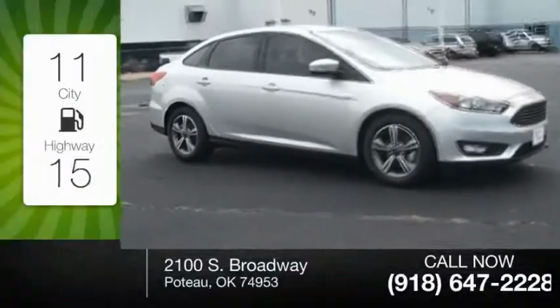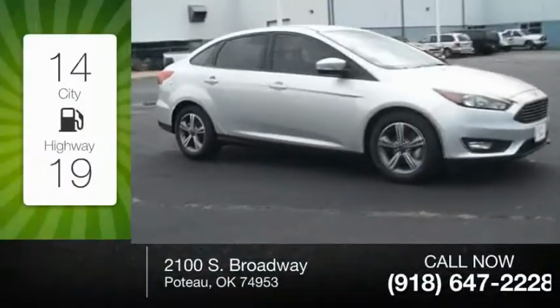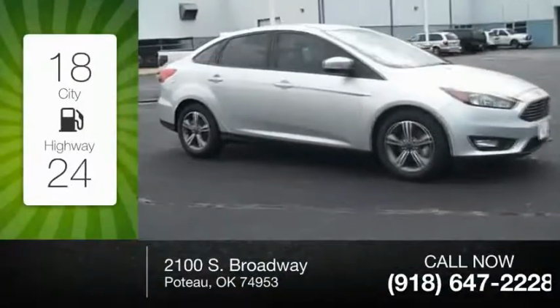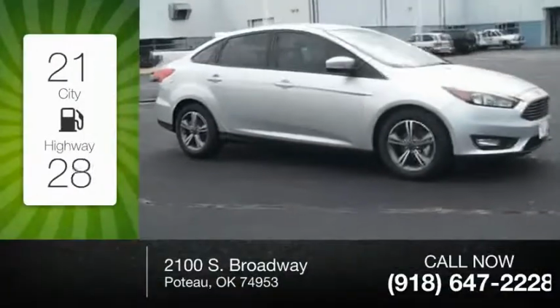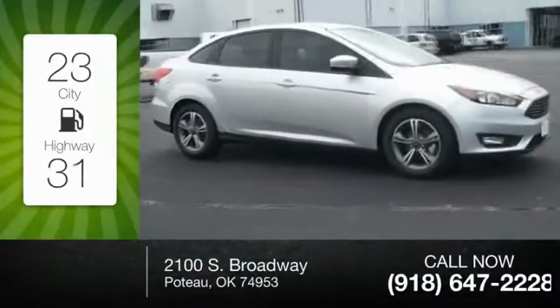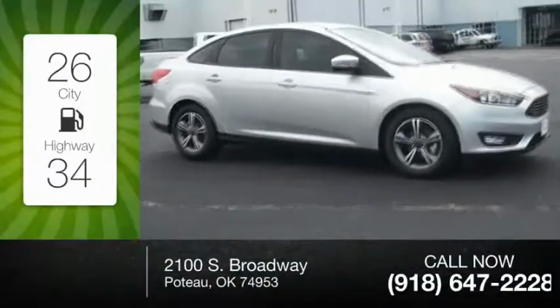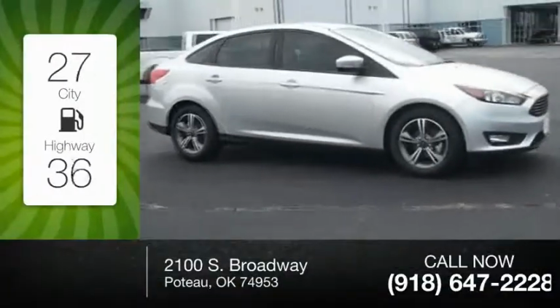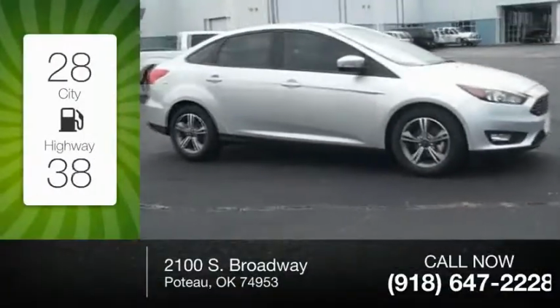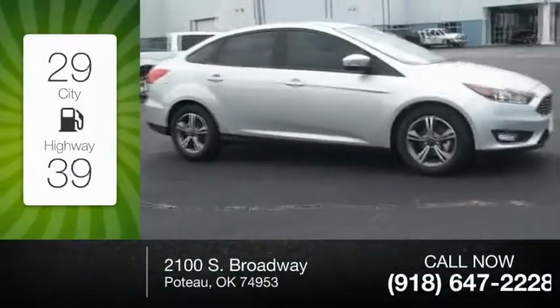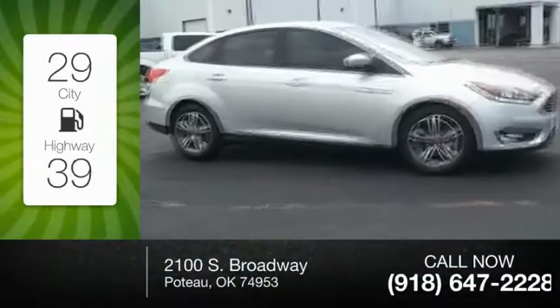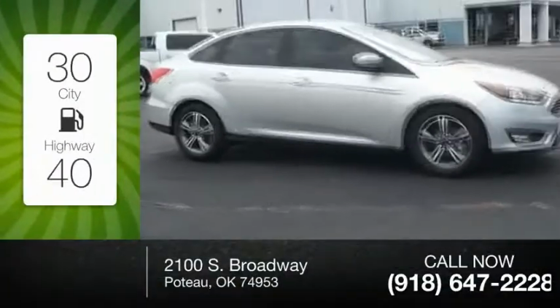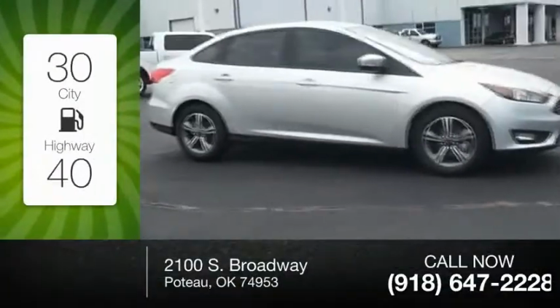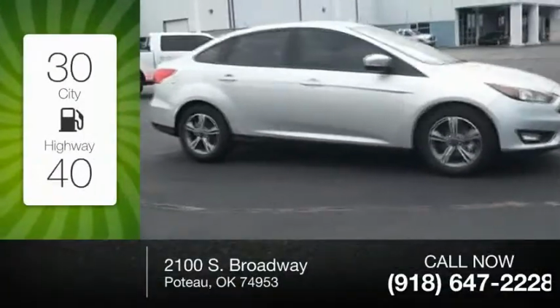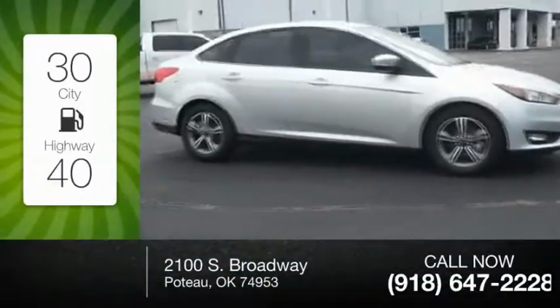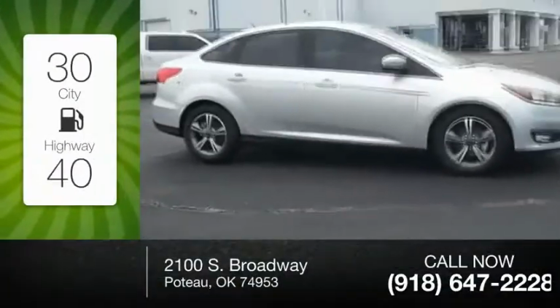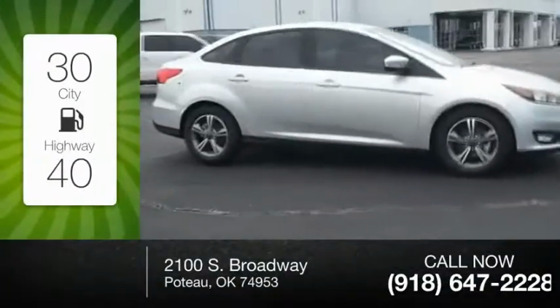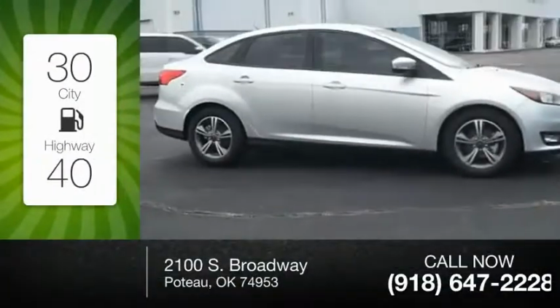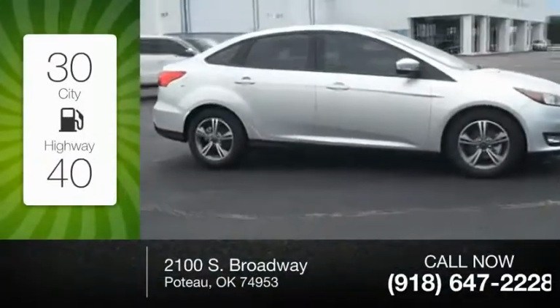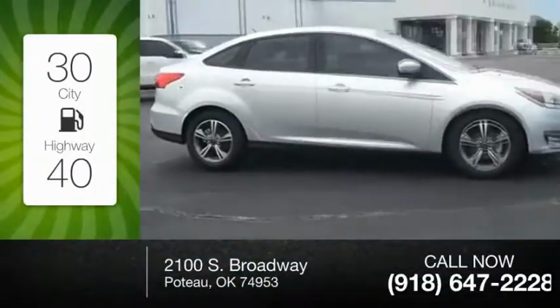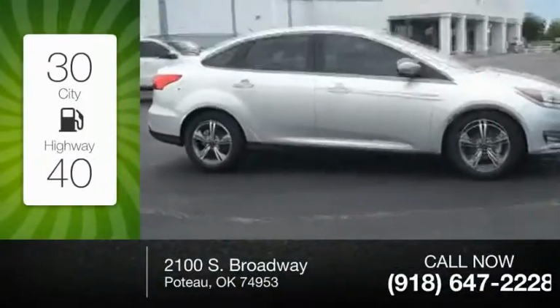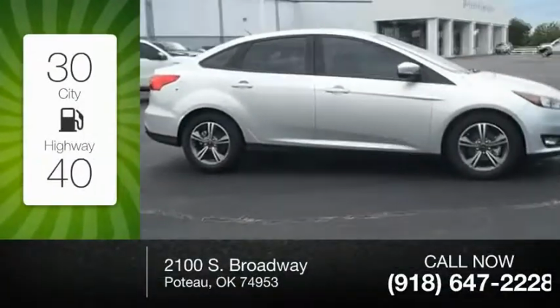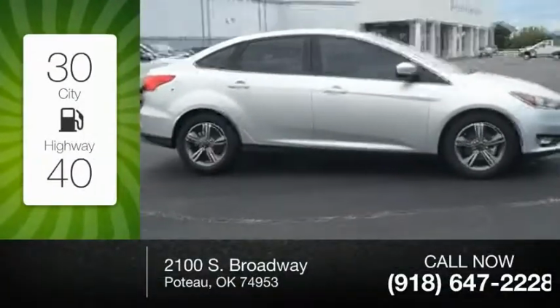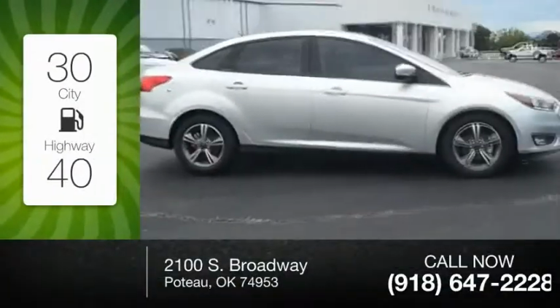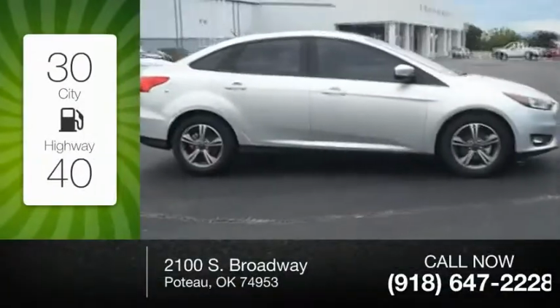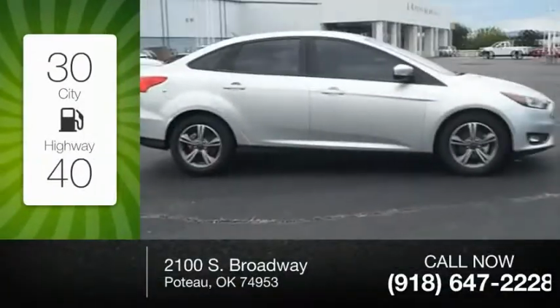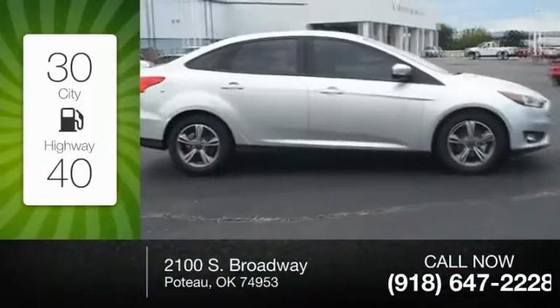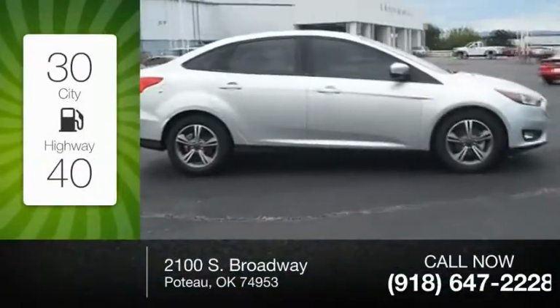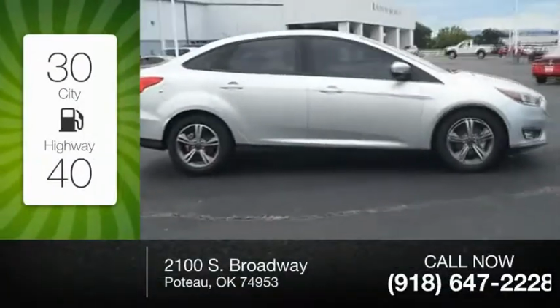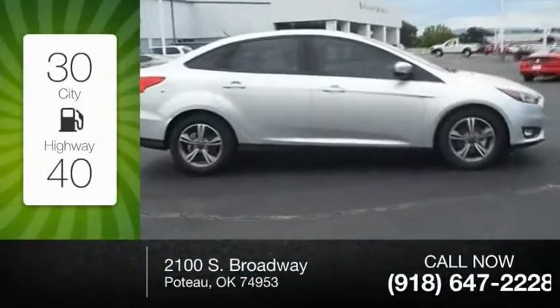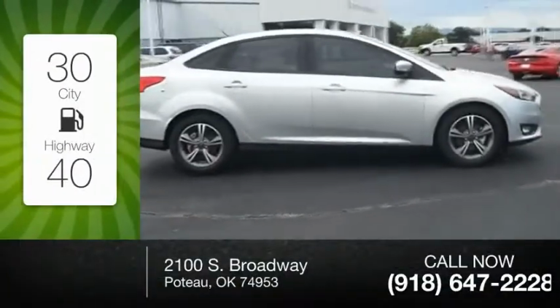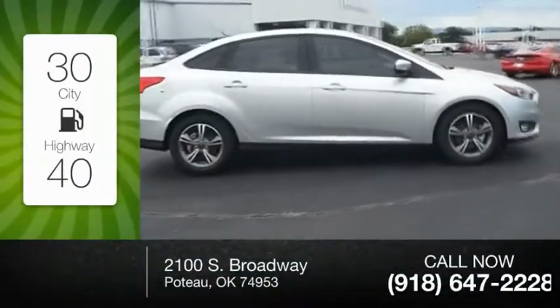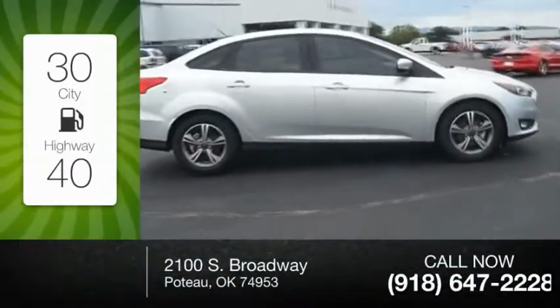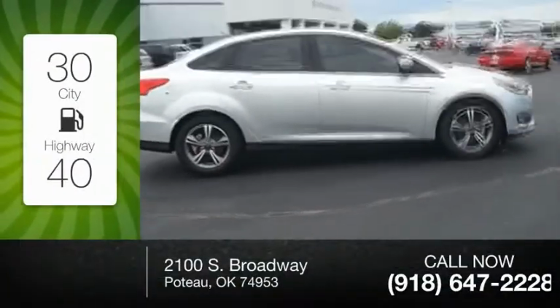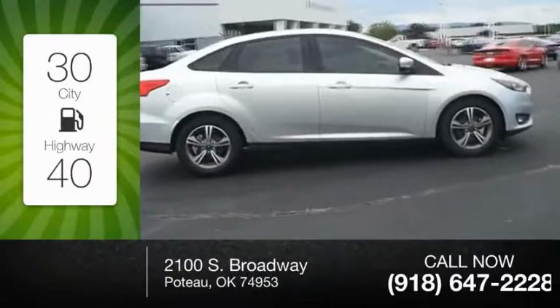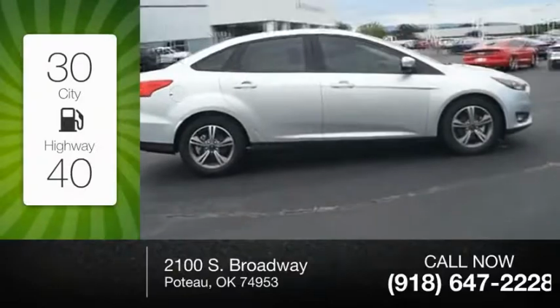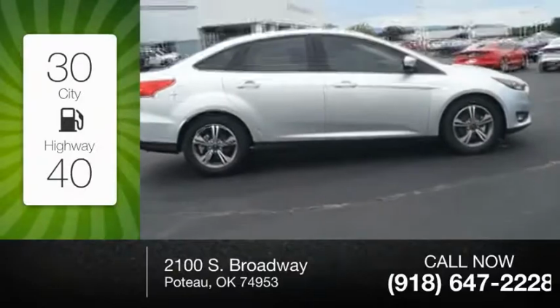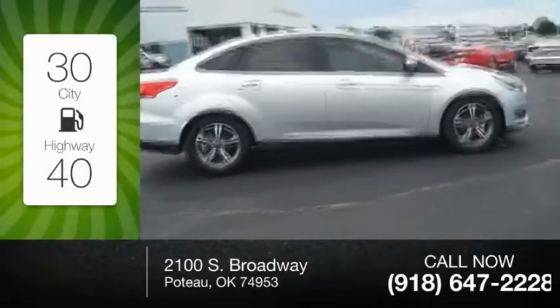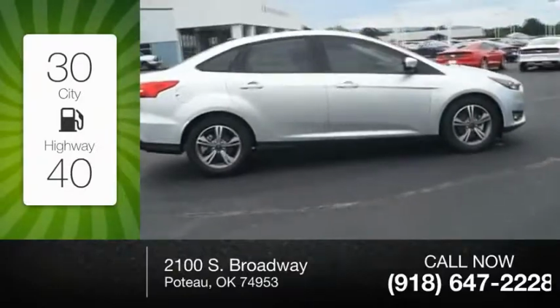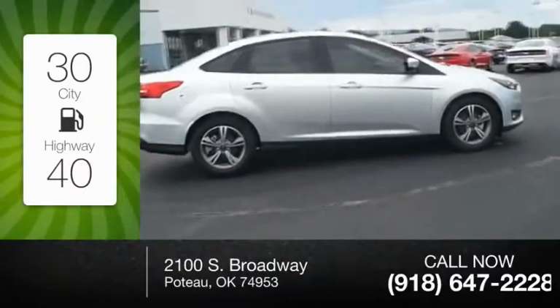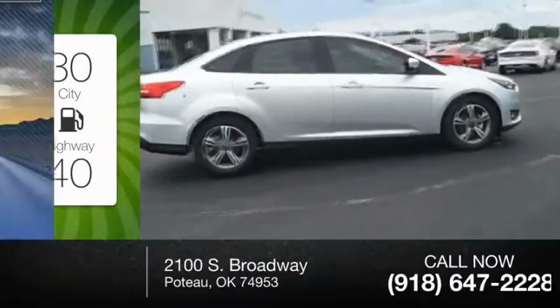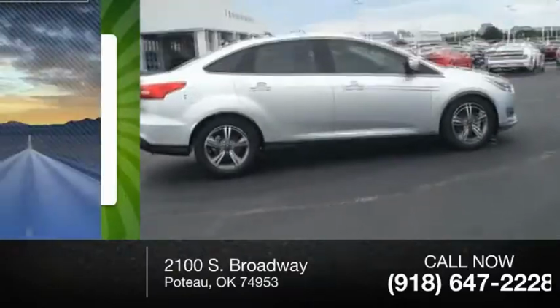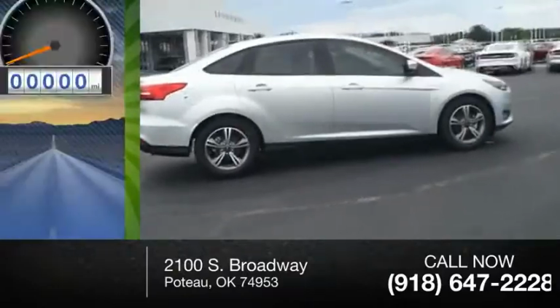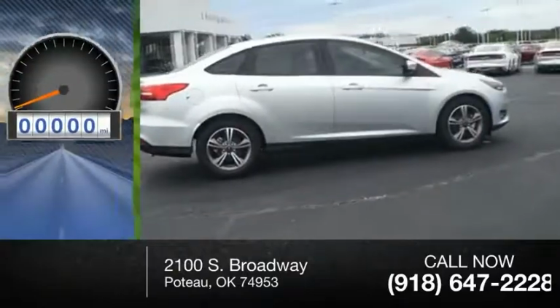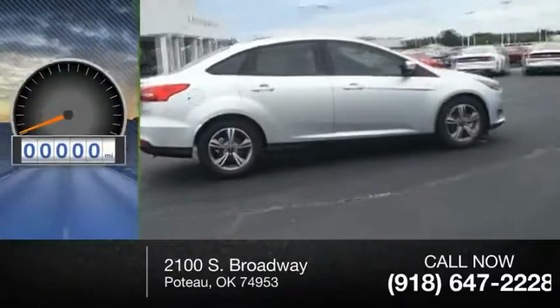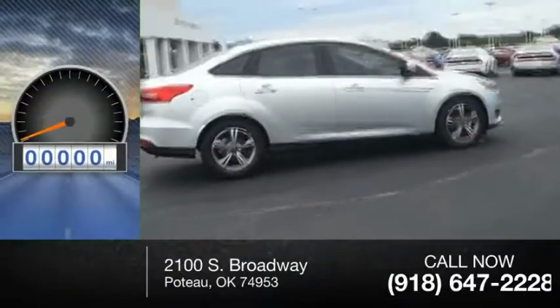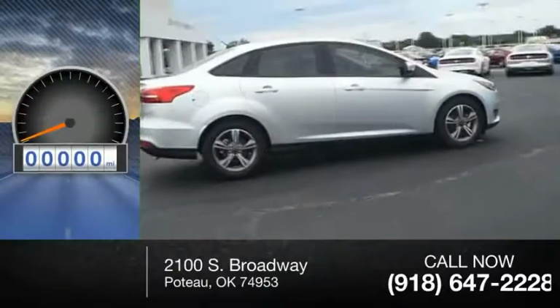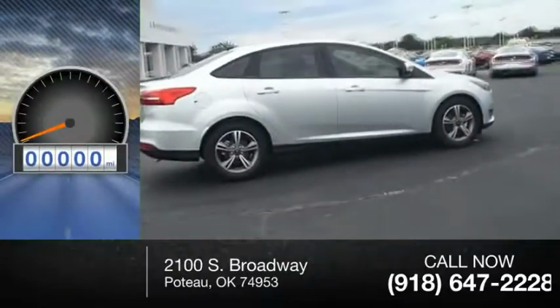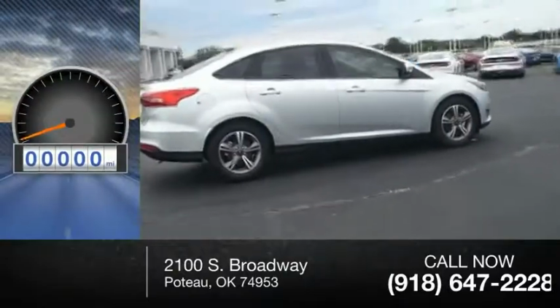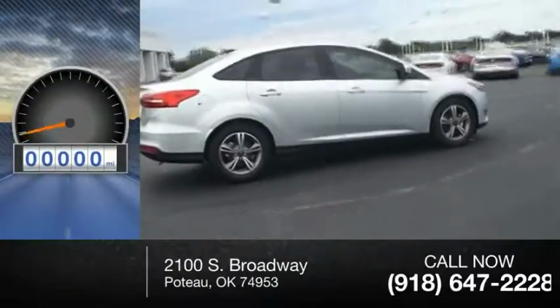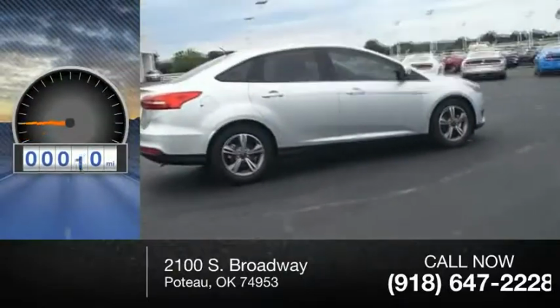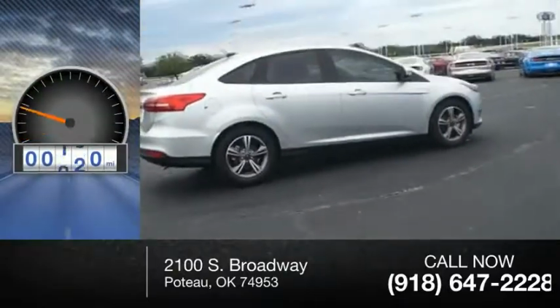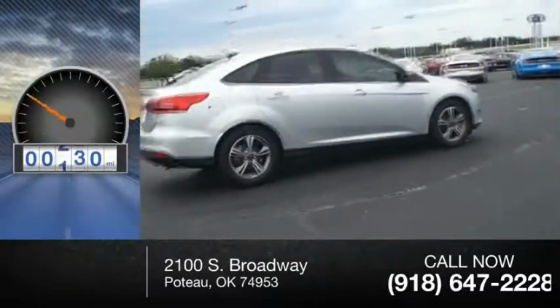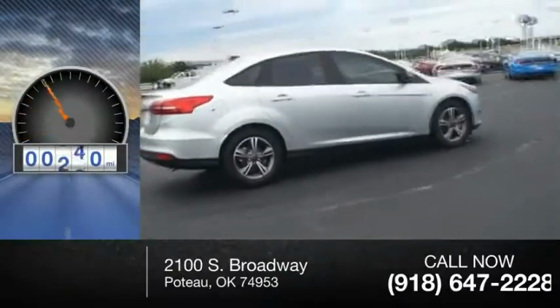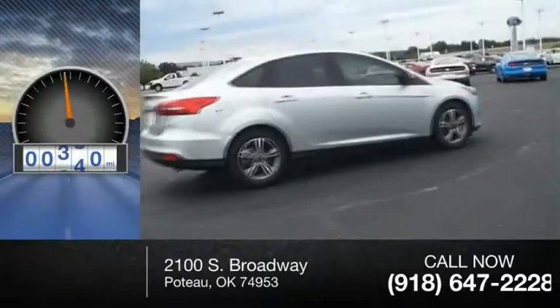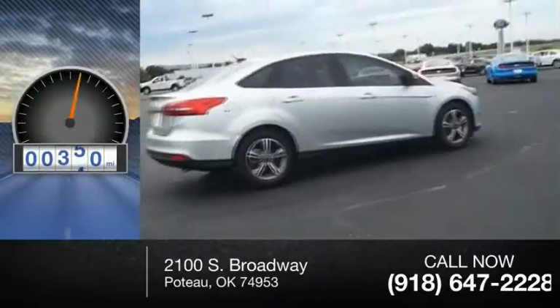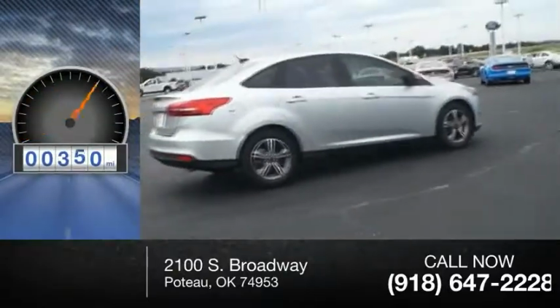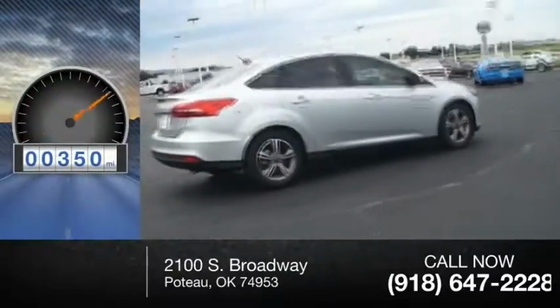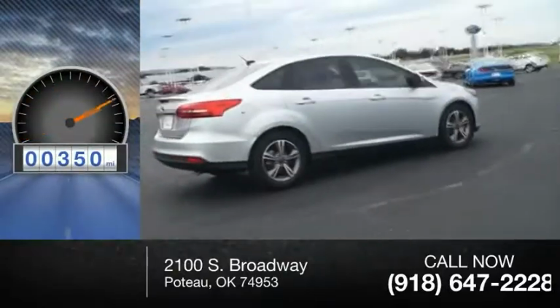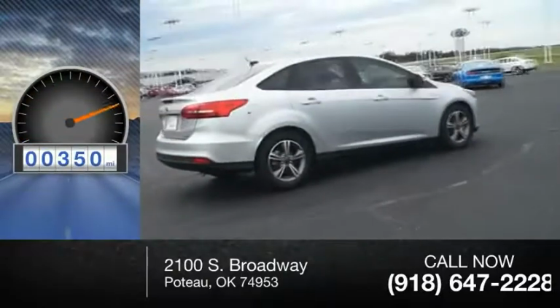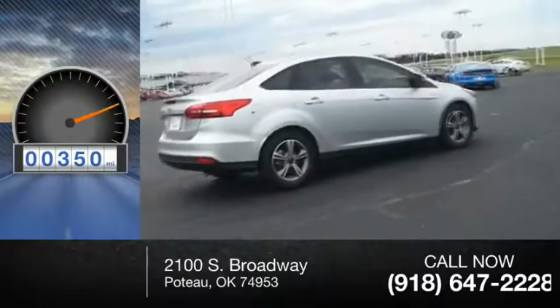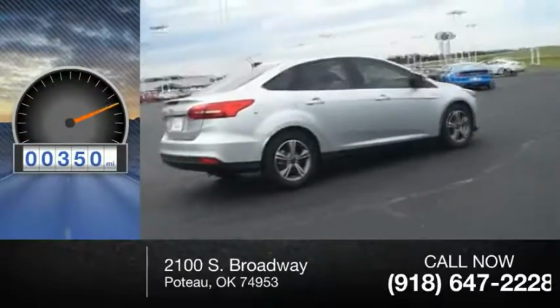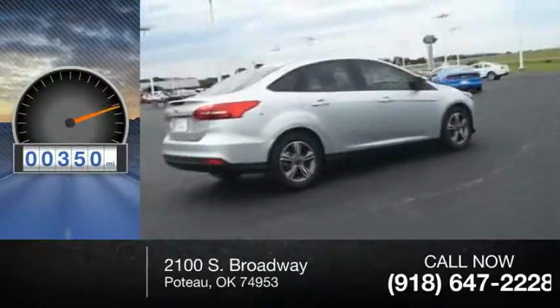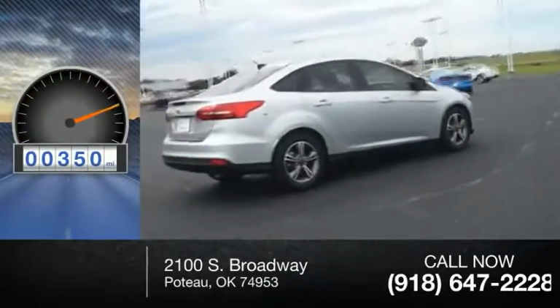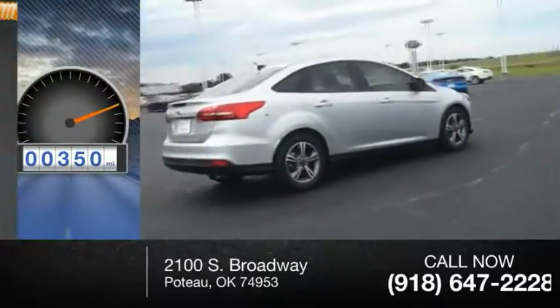Great fuel efficiency saves you money by requiring fewer trips to the gas station. This vehicle has less than 400 miles.